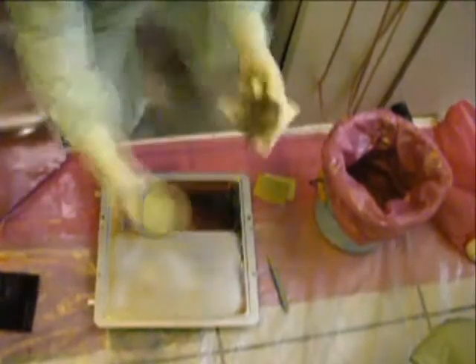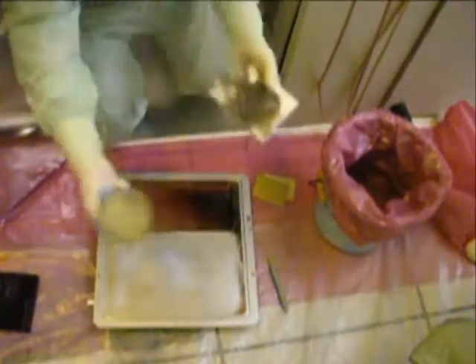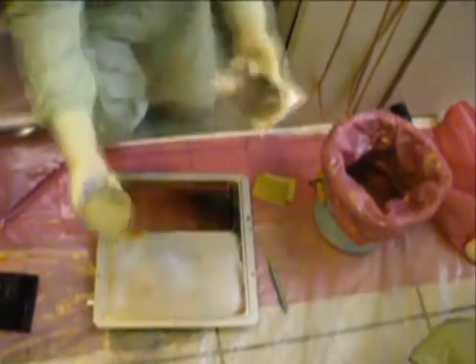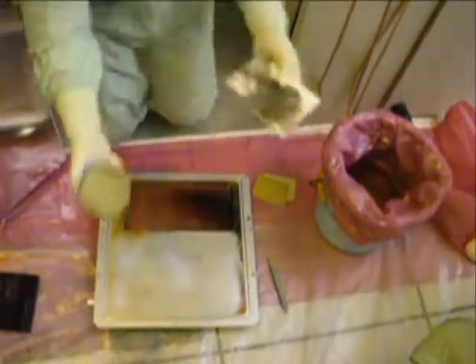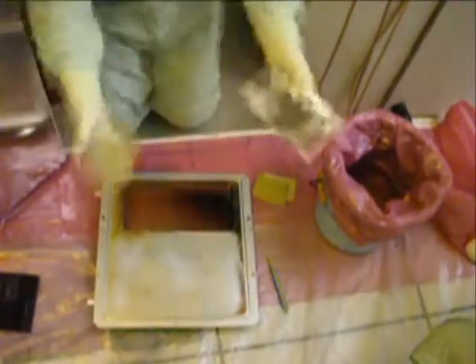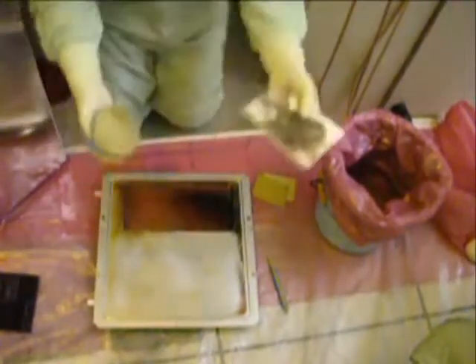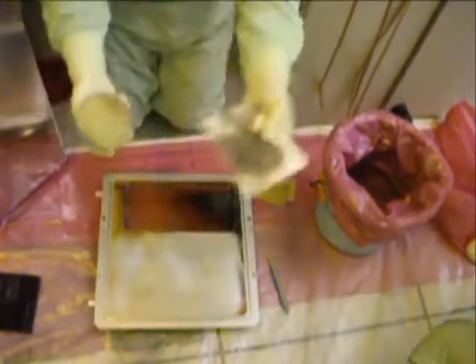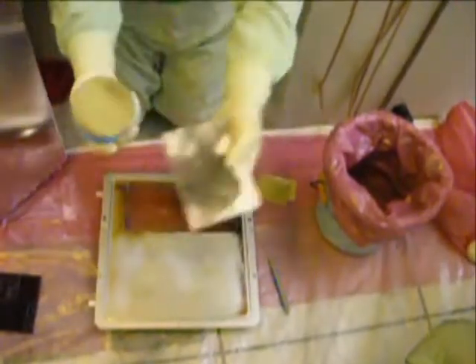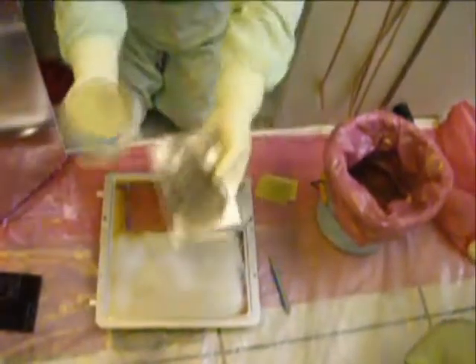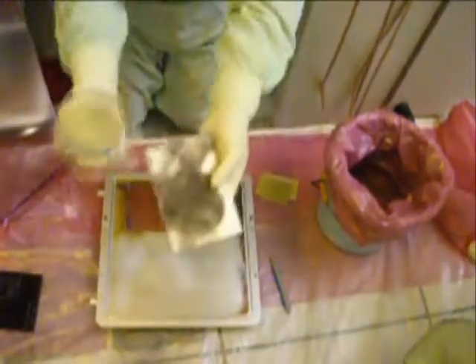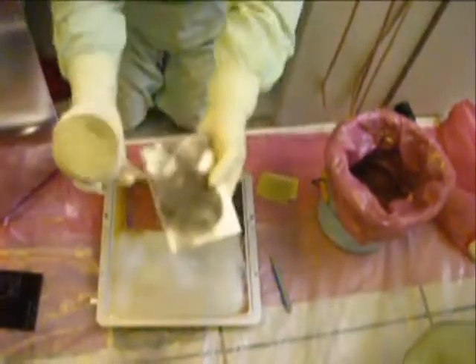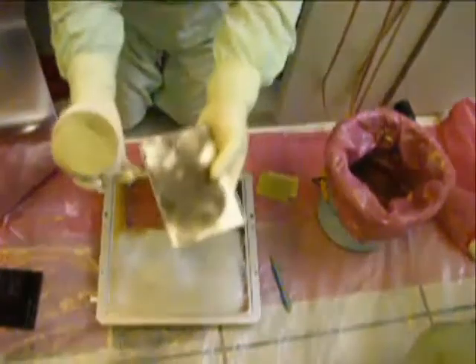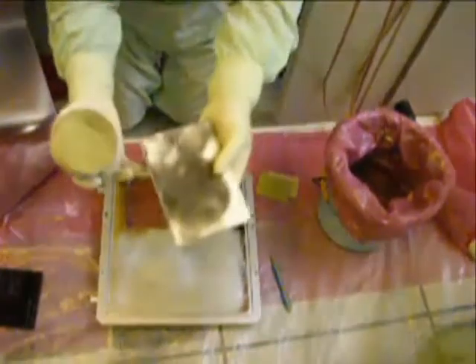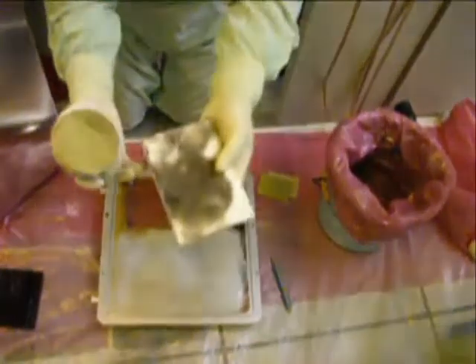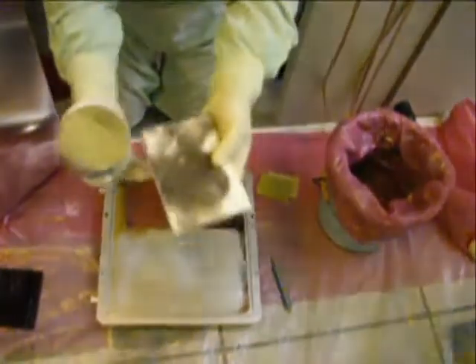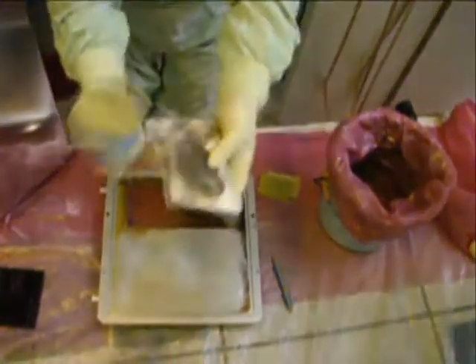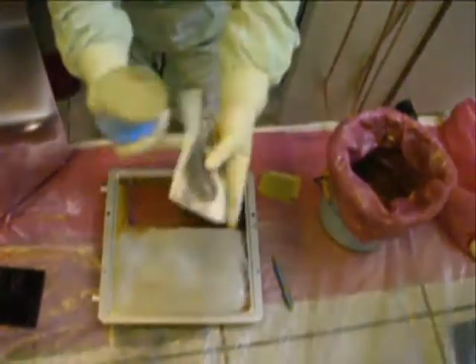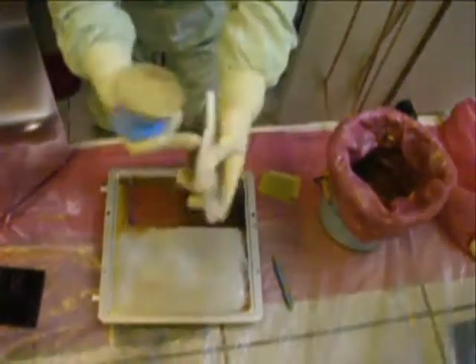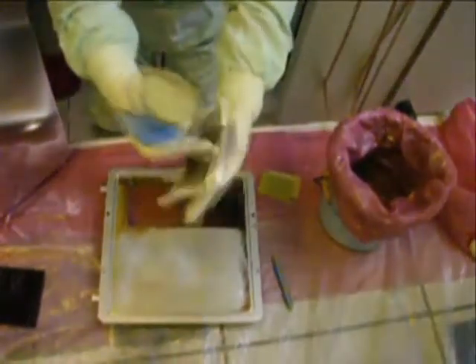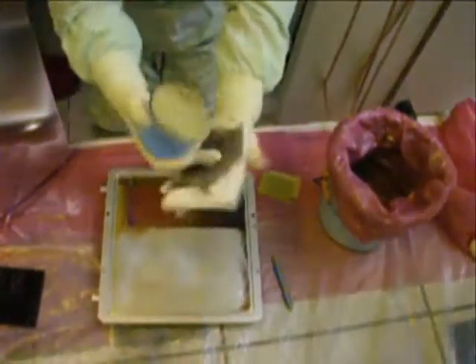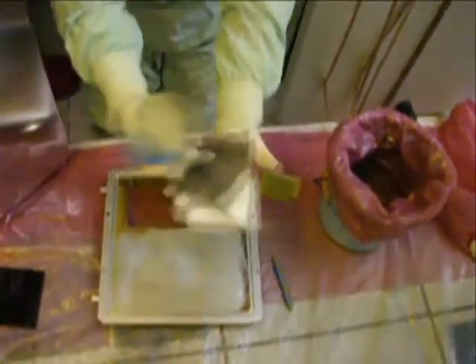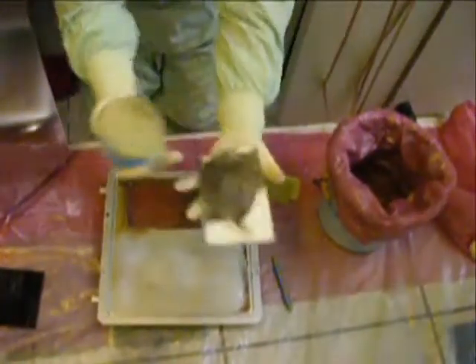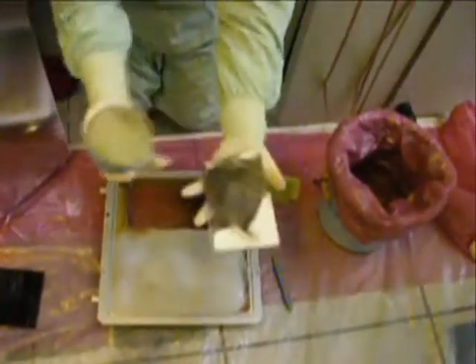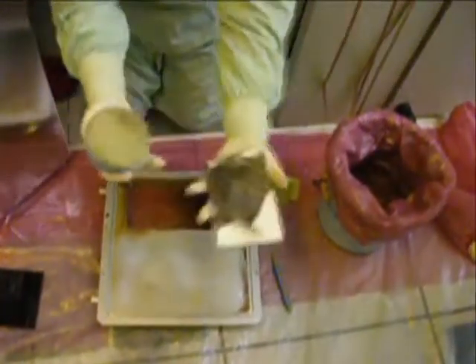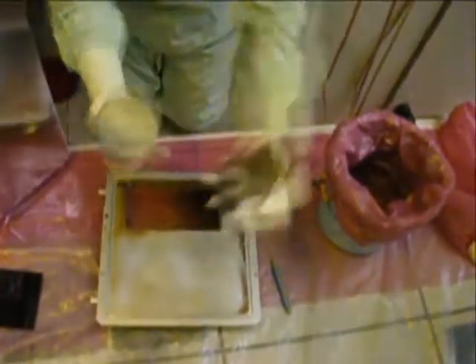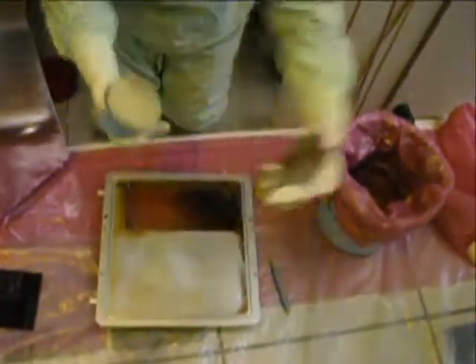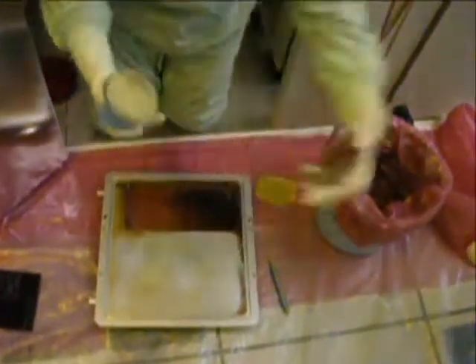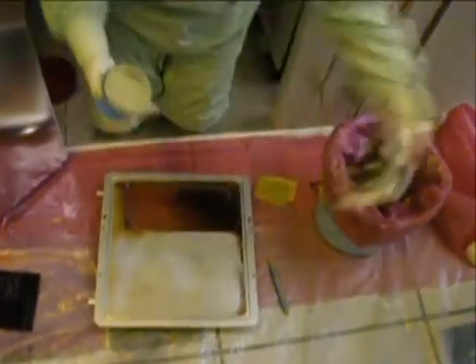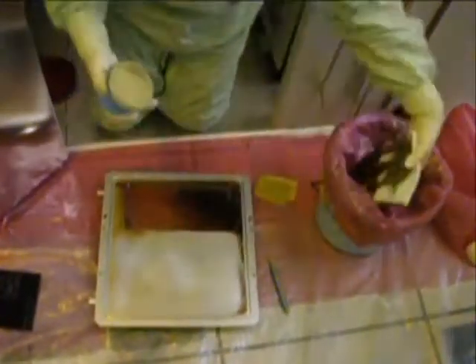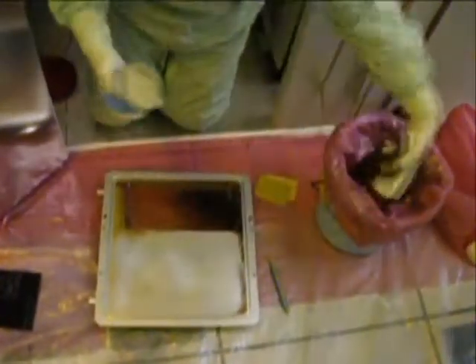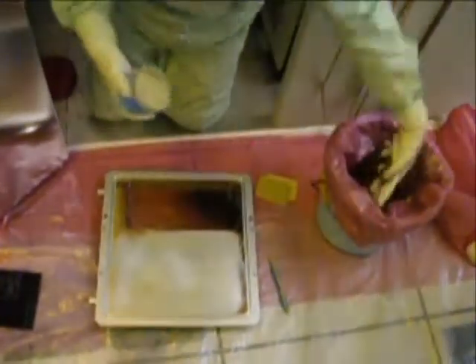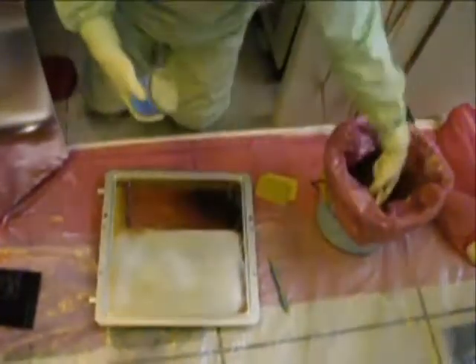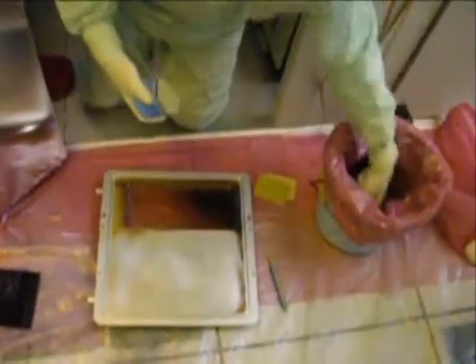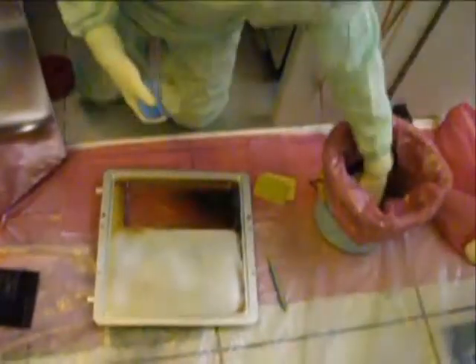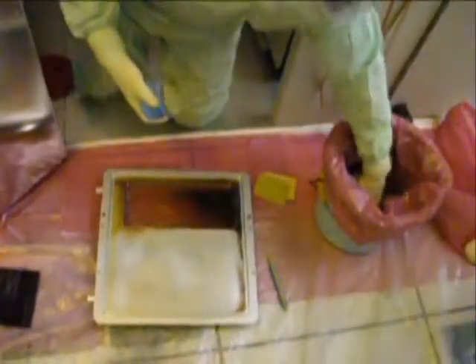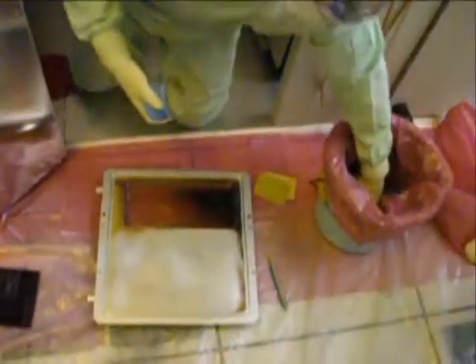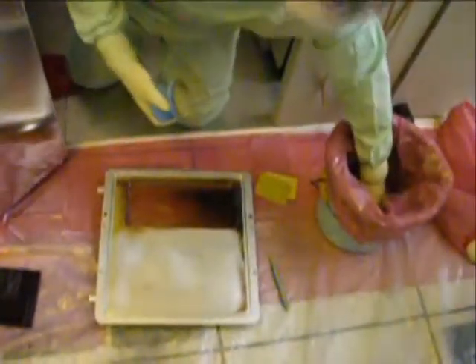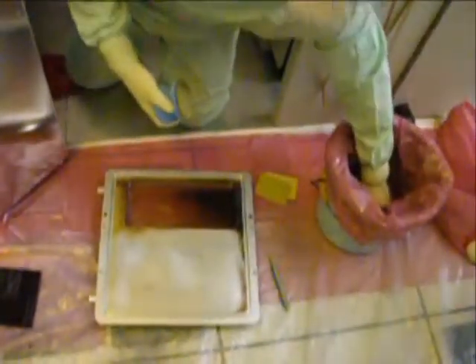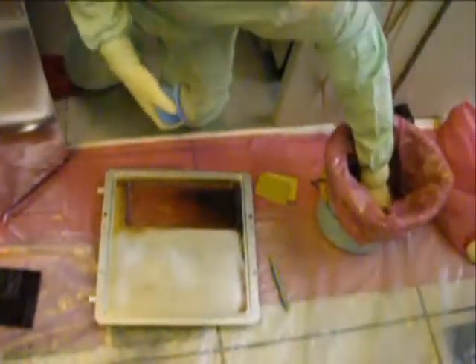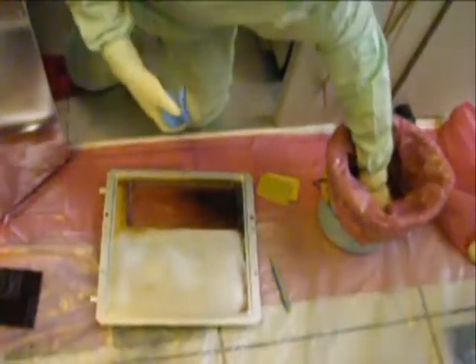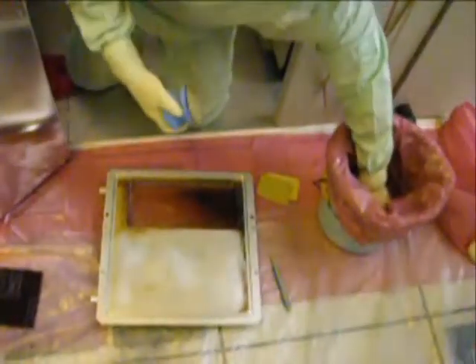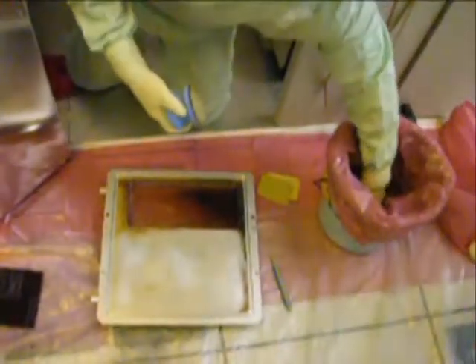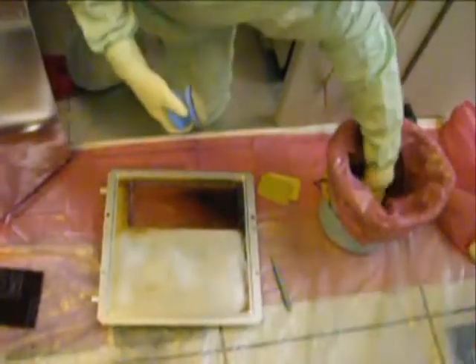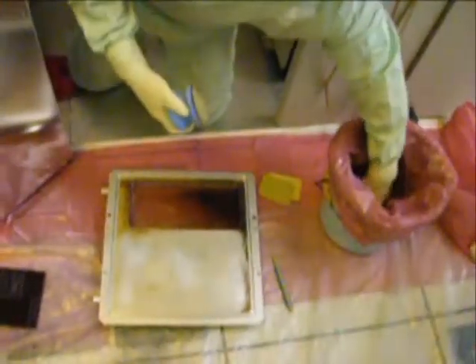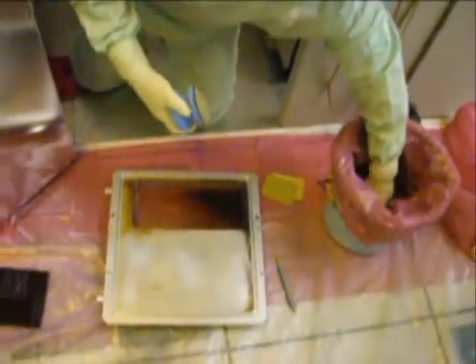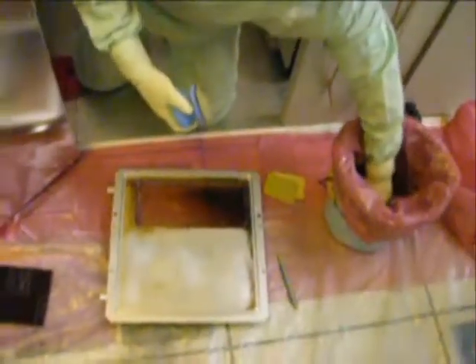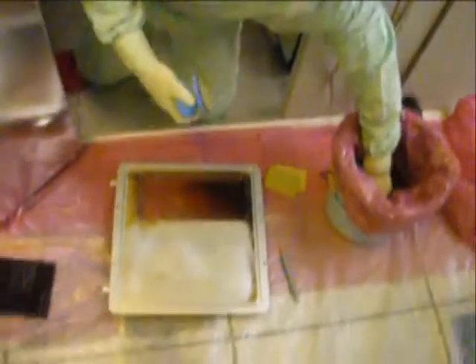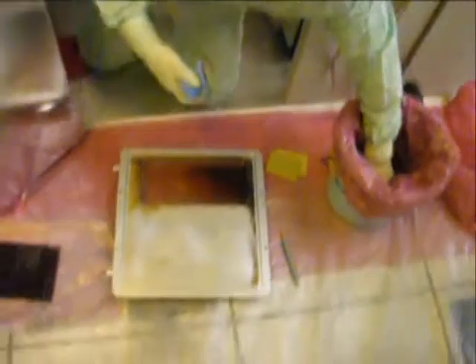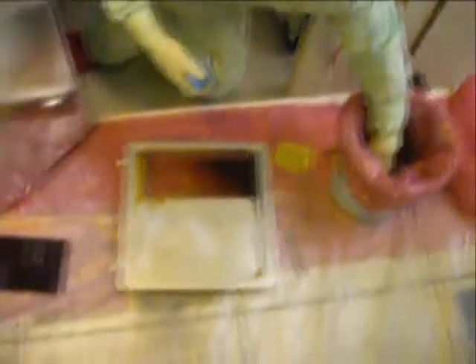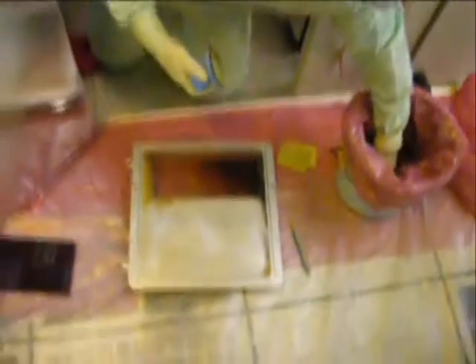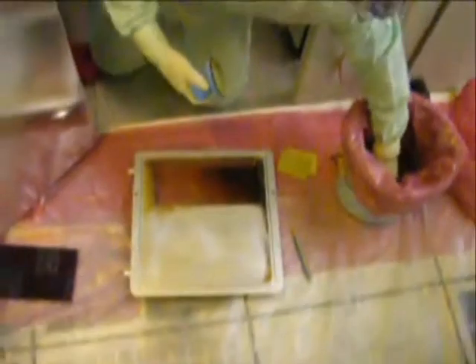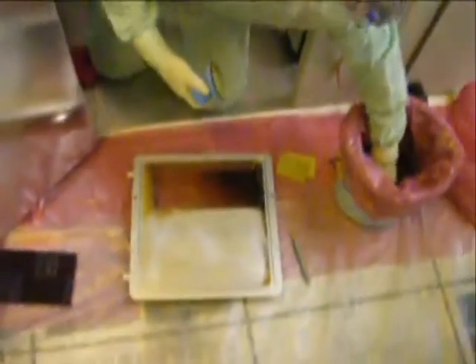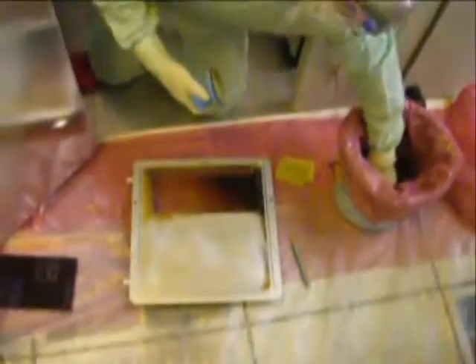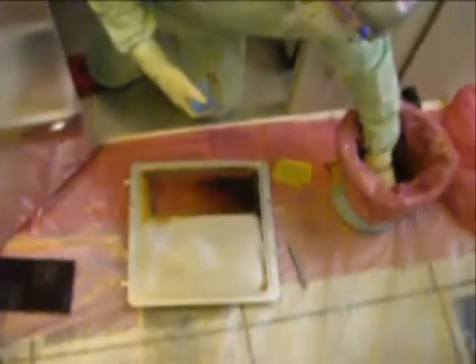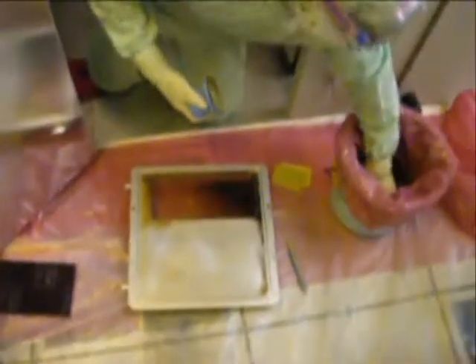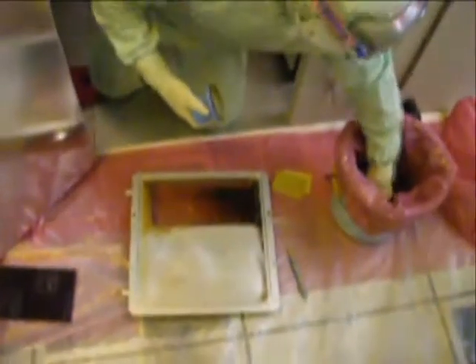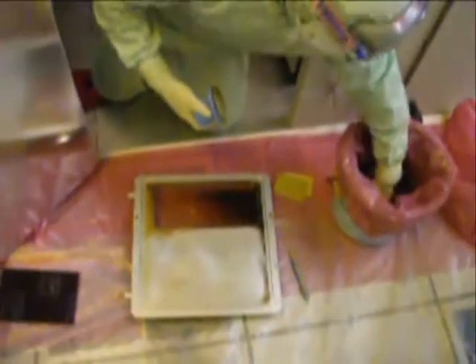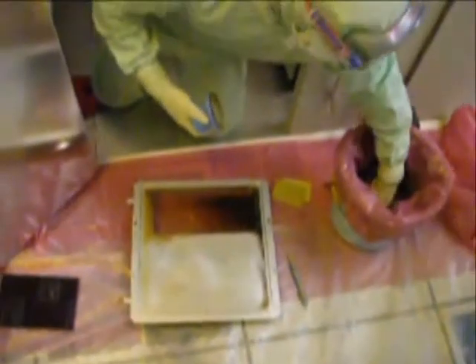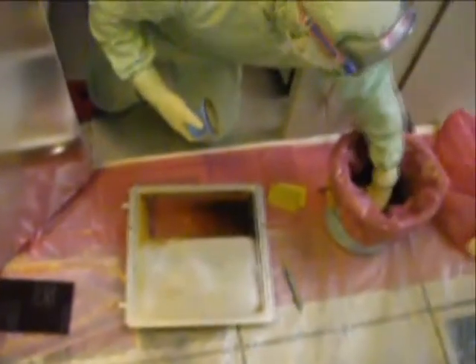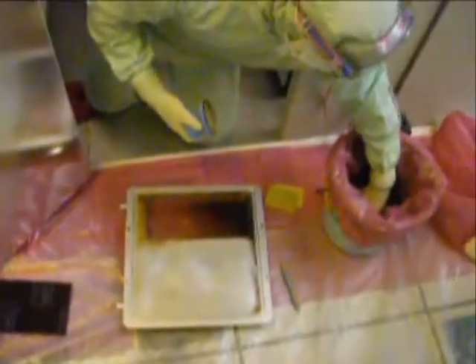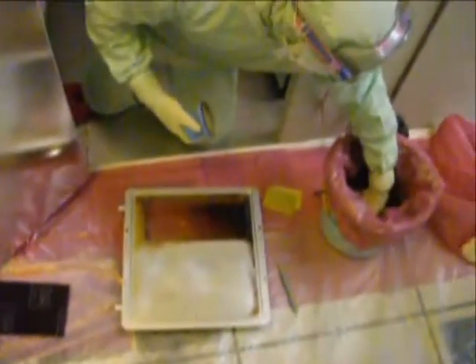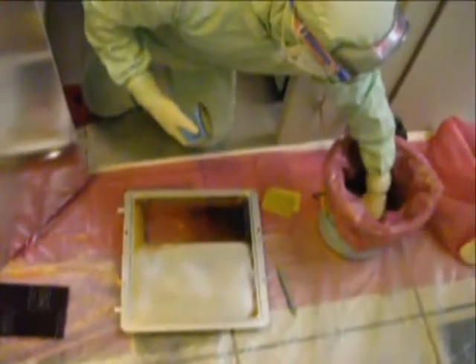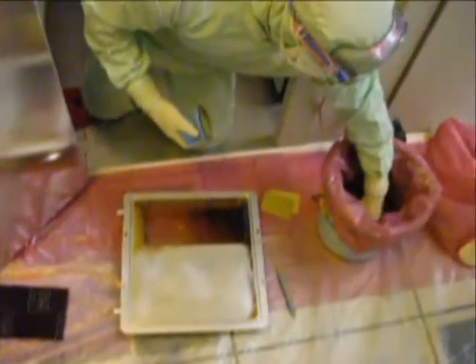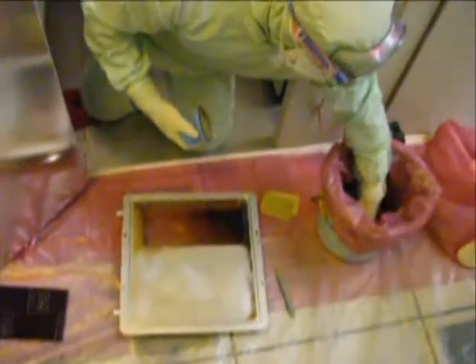As the Ultrasolv sponge begins to load up with deposition, be sure to rinse it out in the container of DI water.